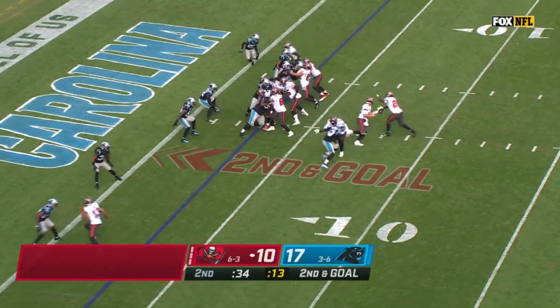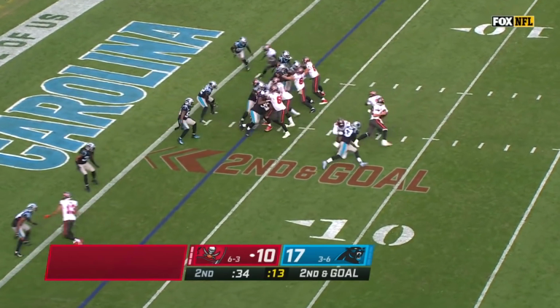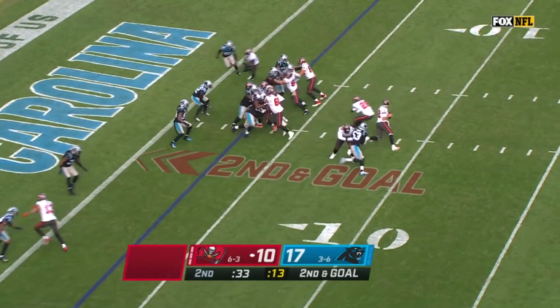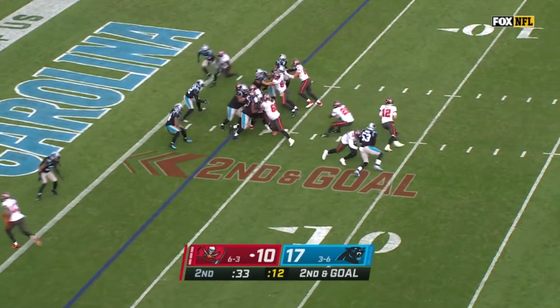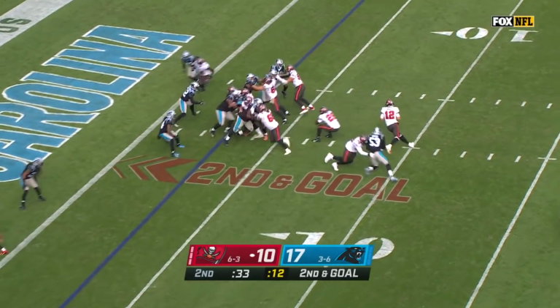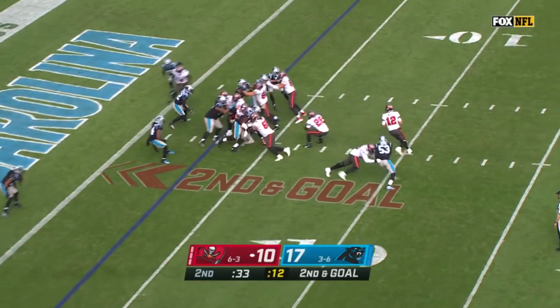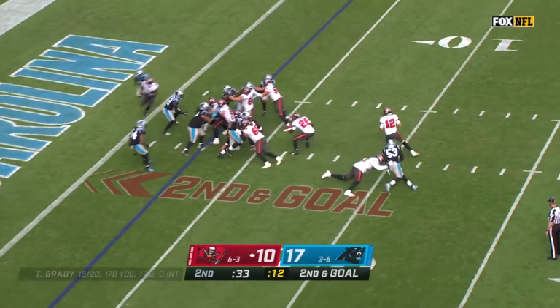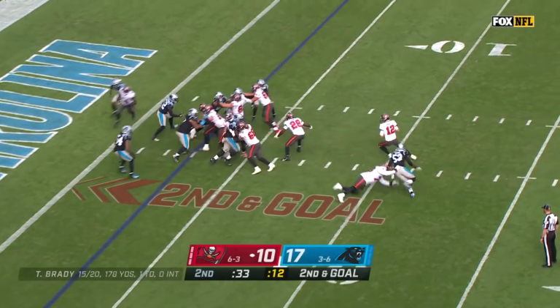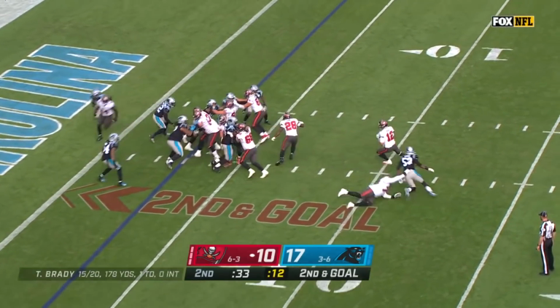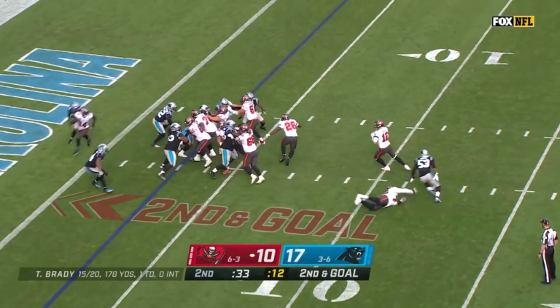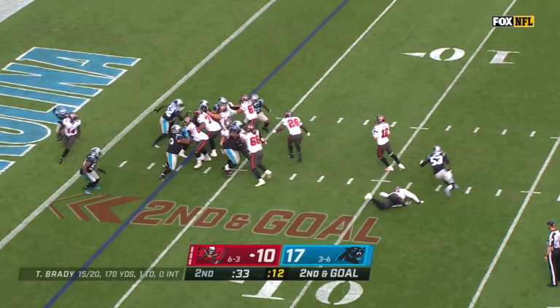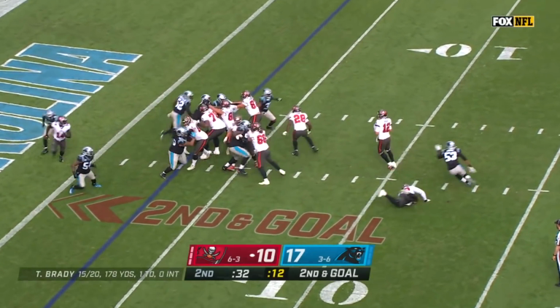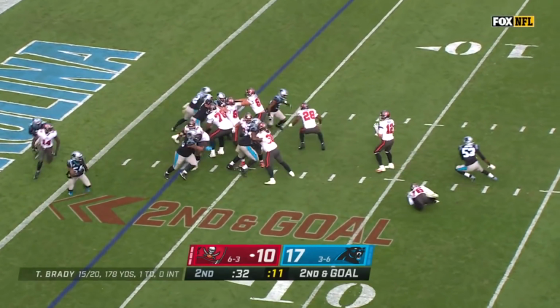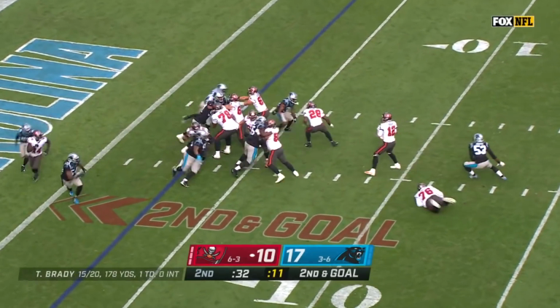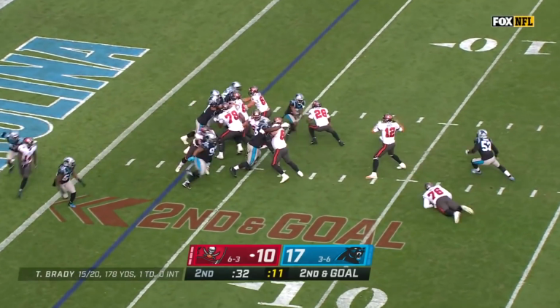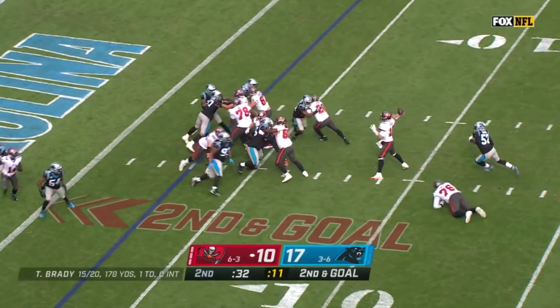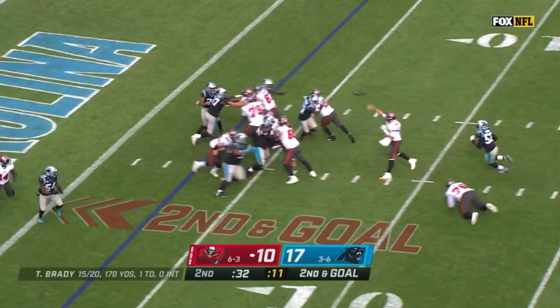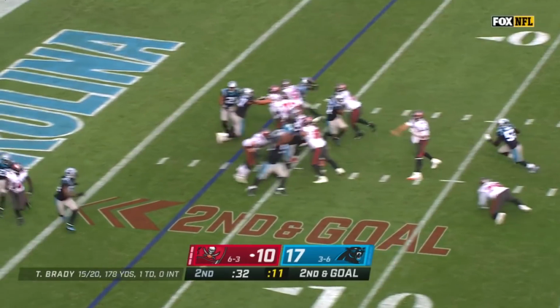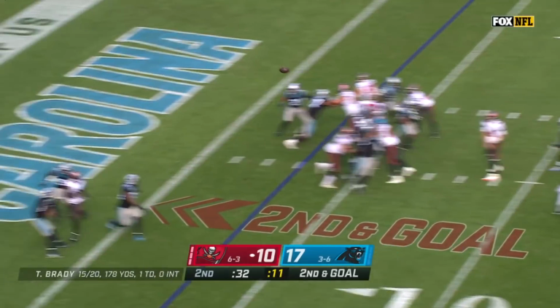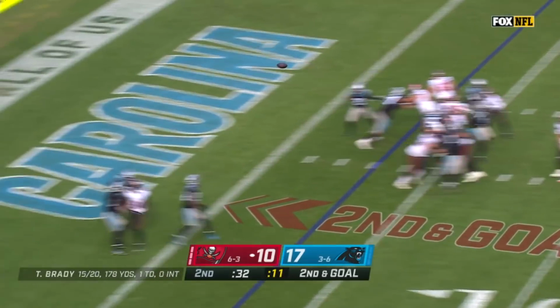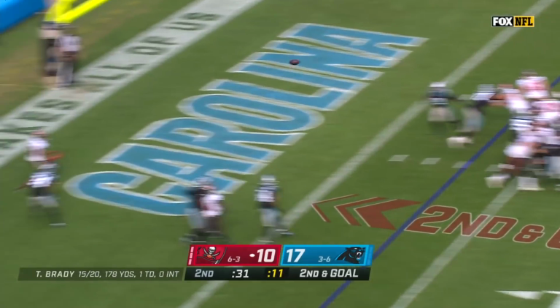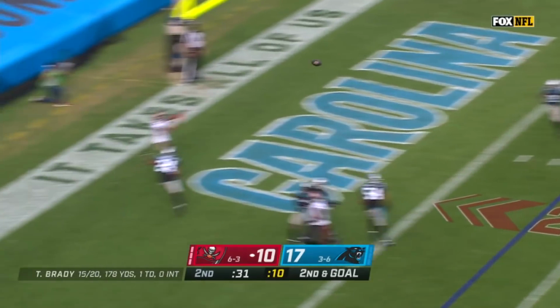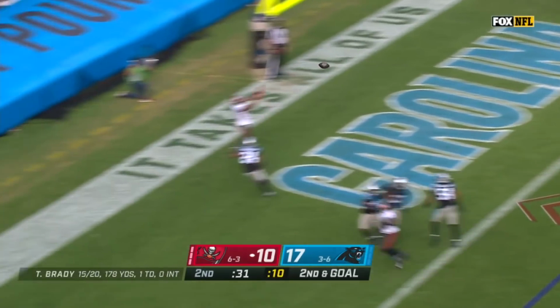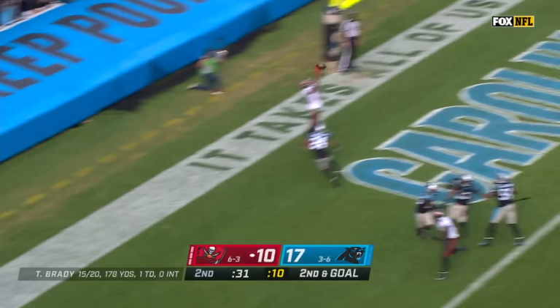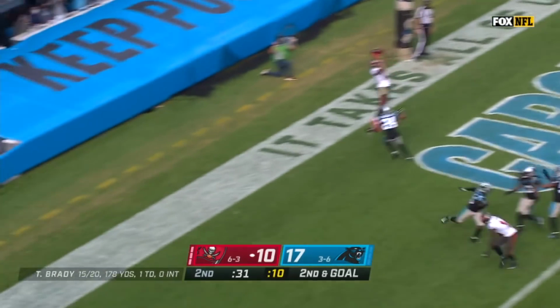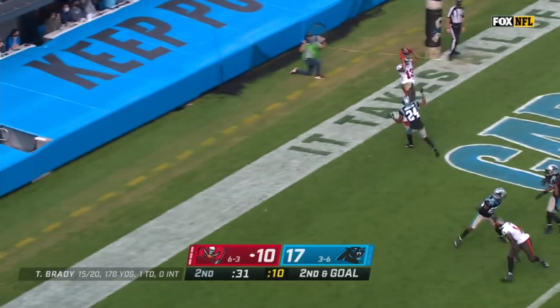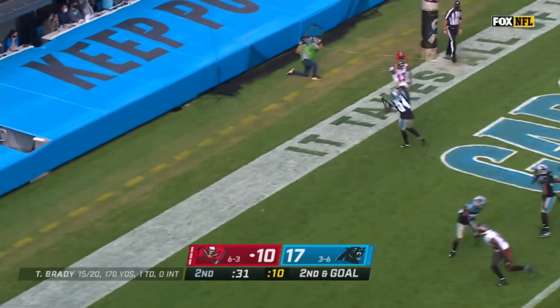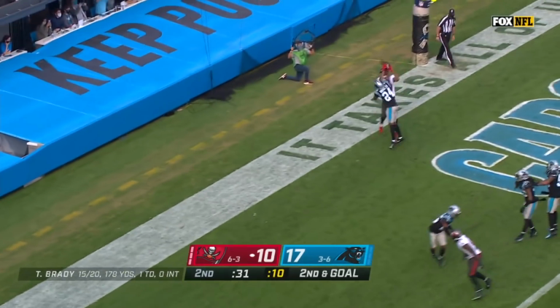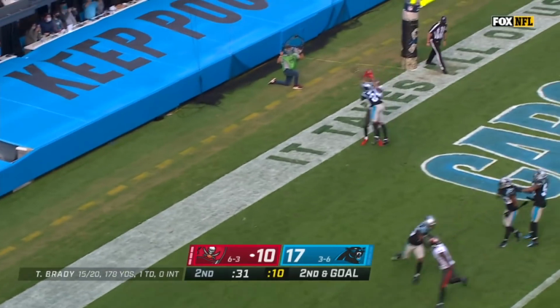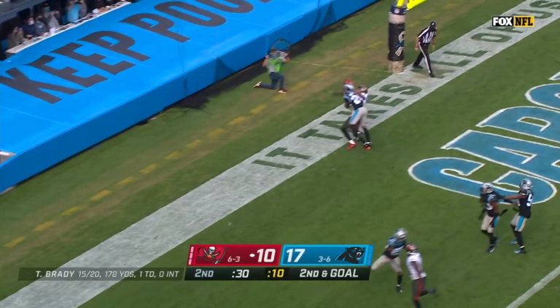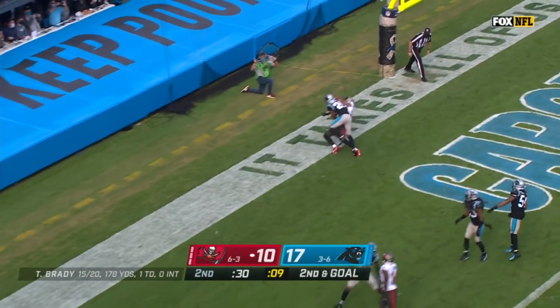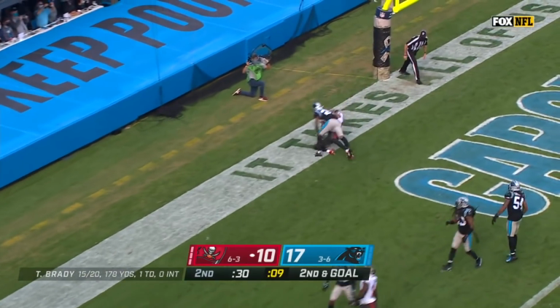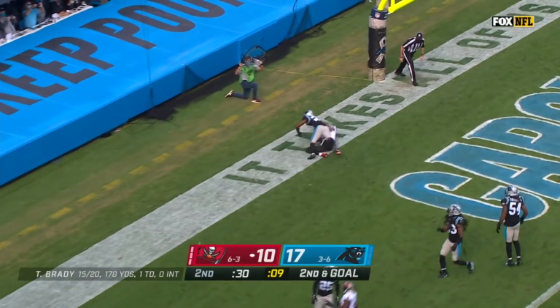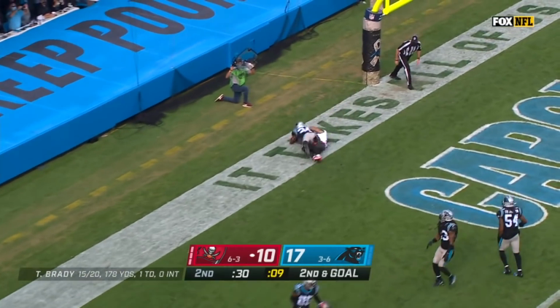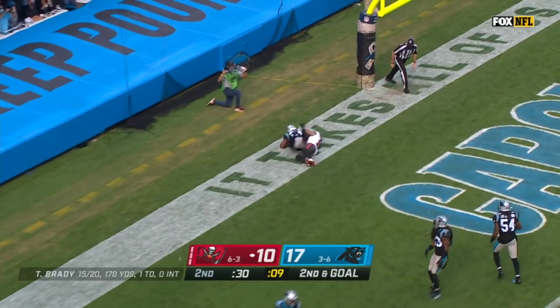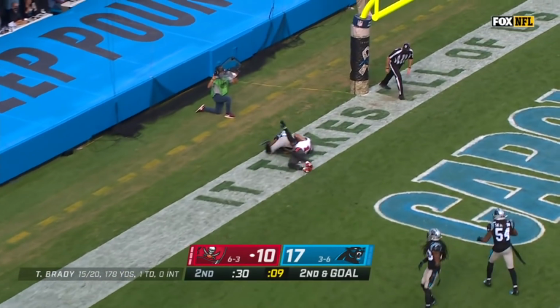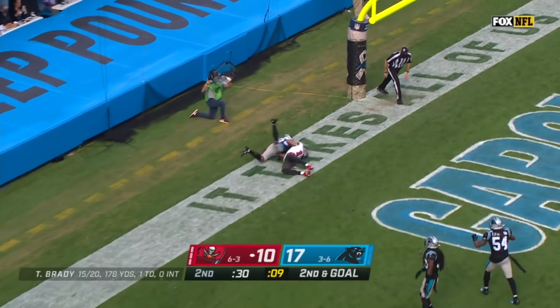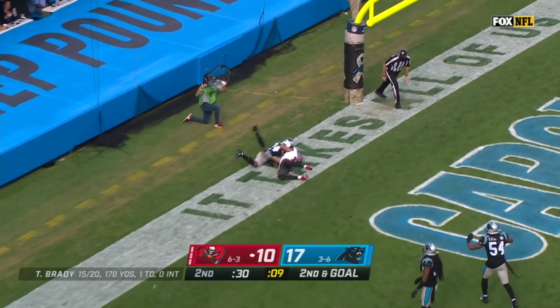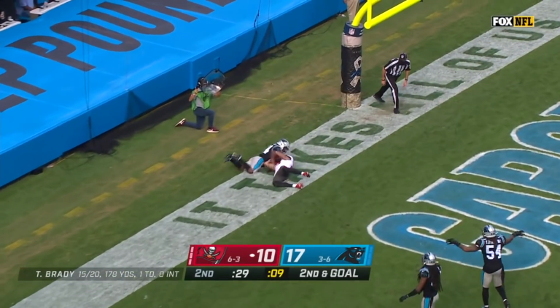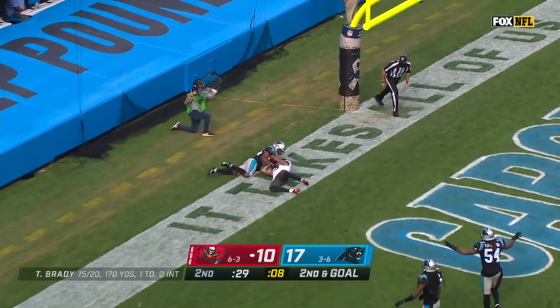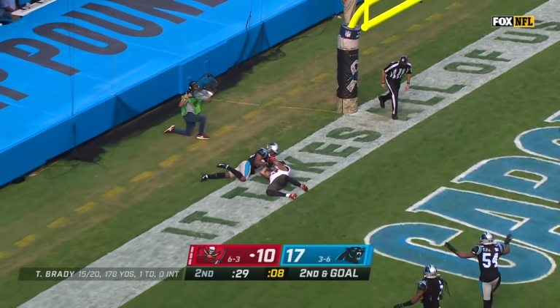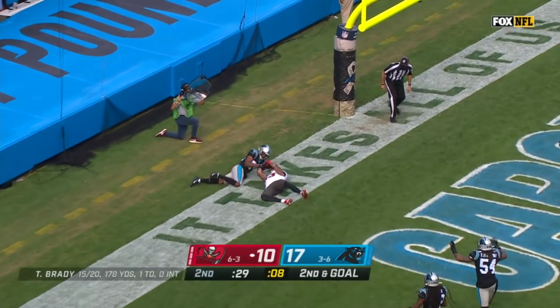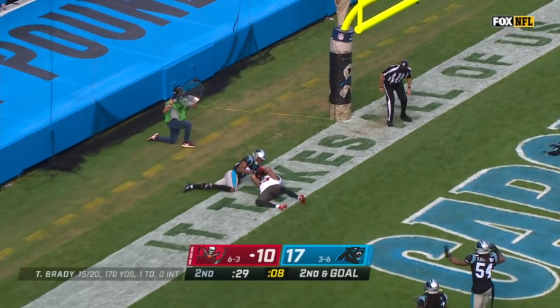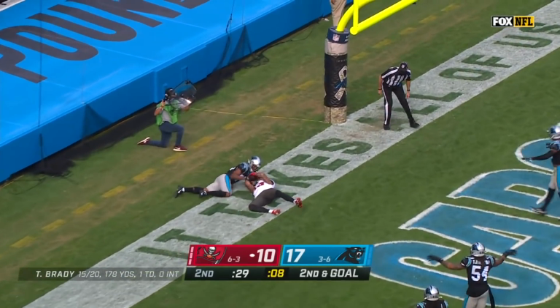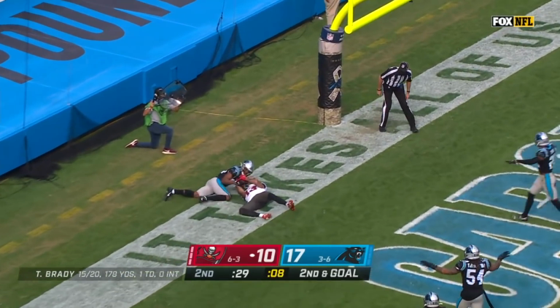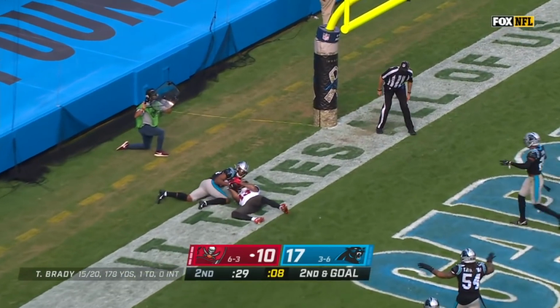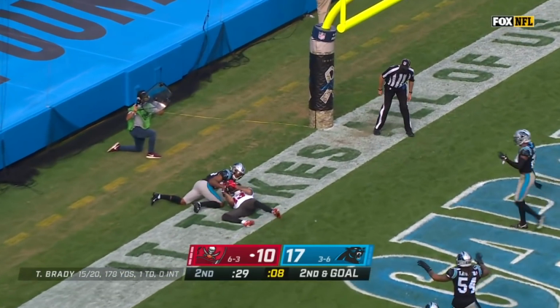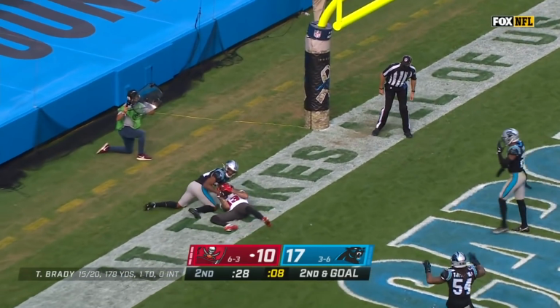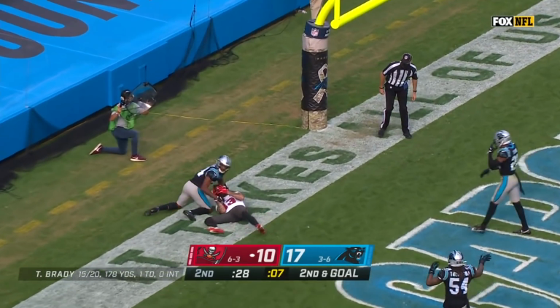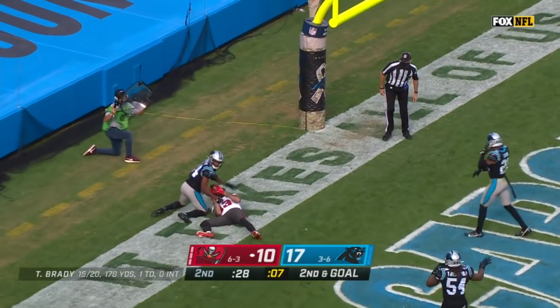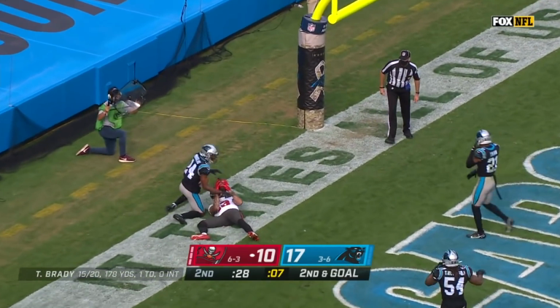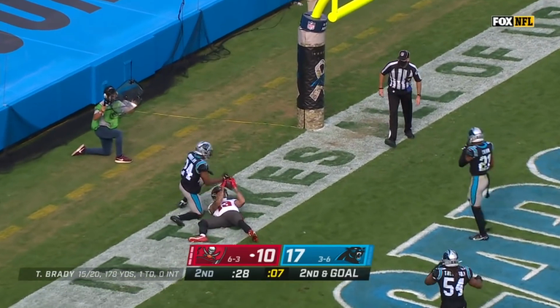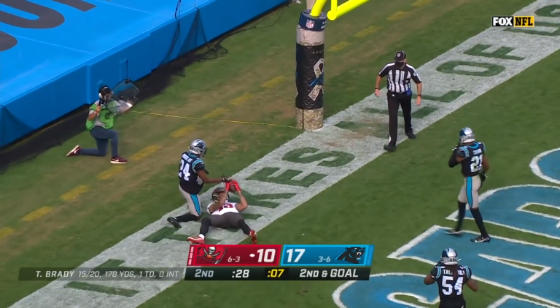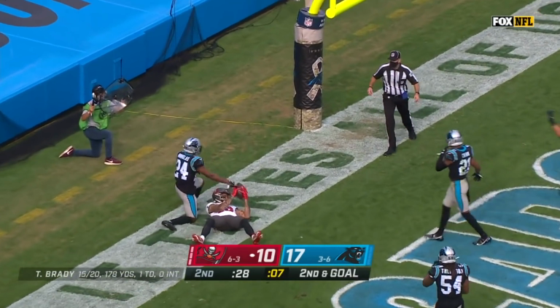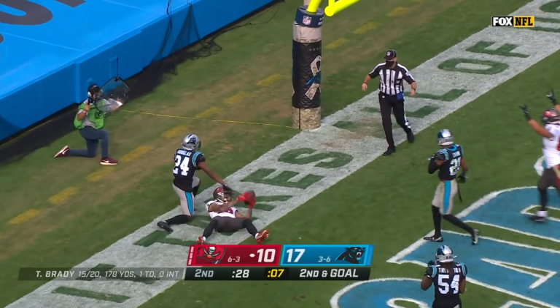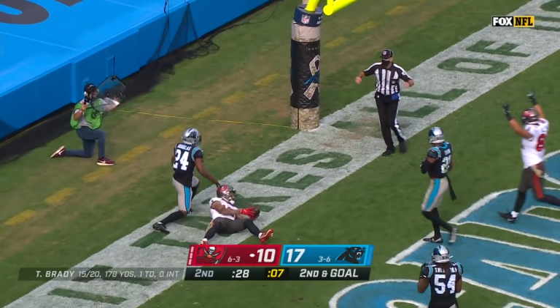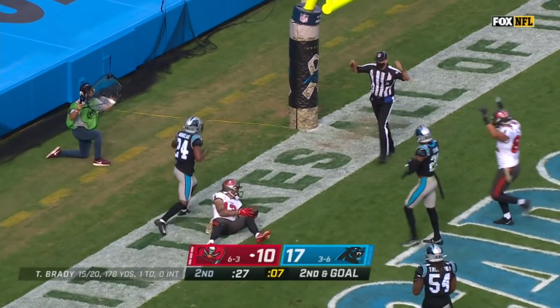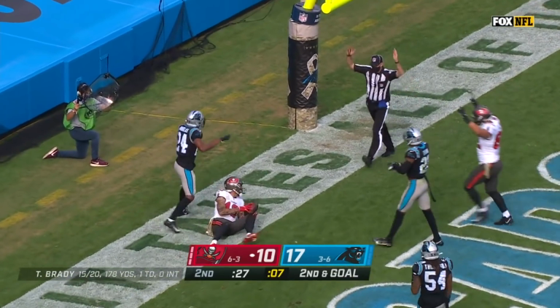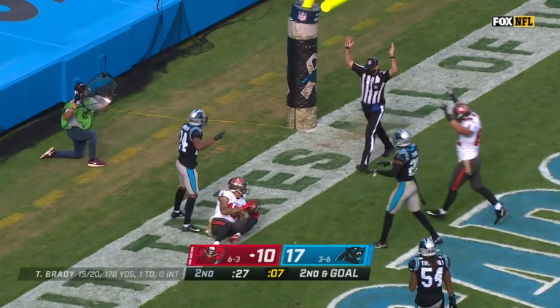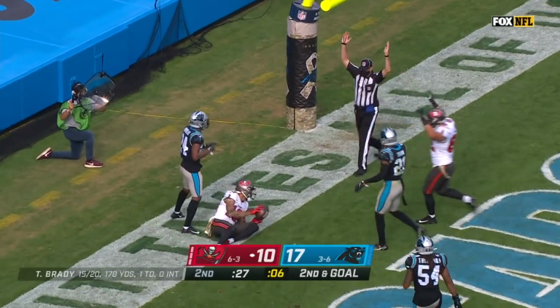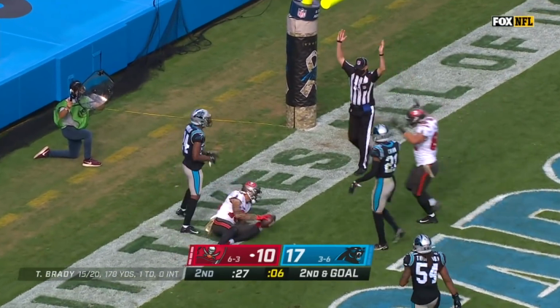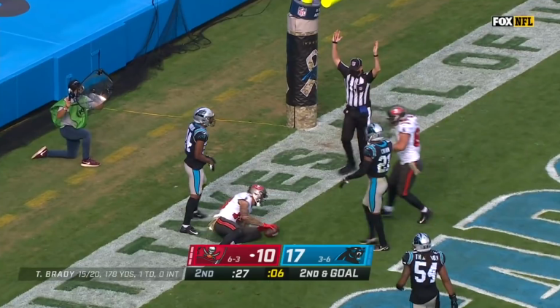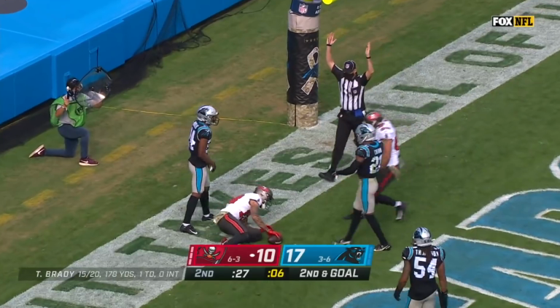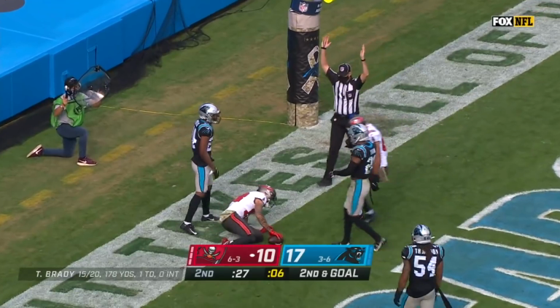Fake to Fournette. Brady steps into it, throws. Evans — is he inbounds? Touchdown.